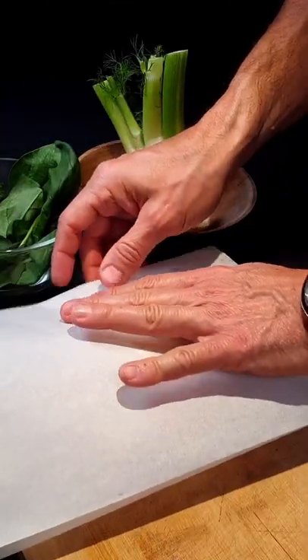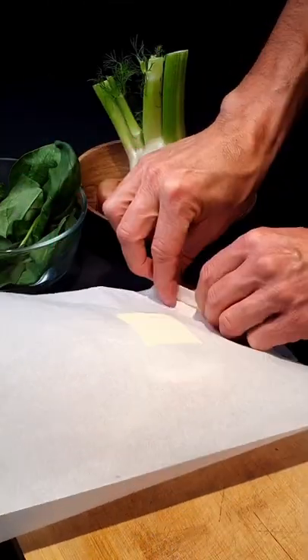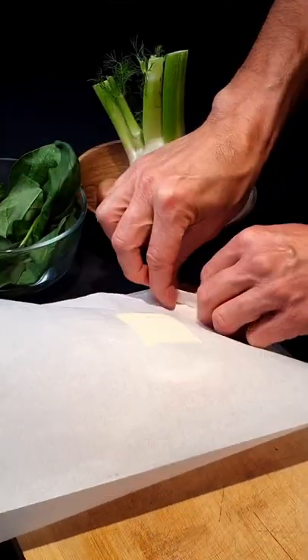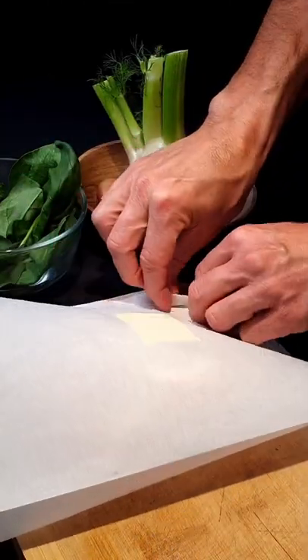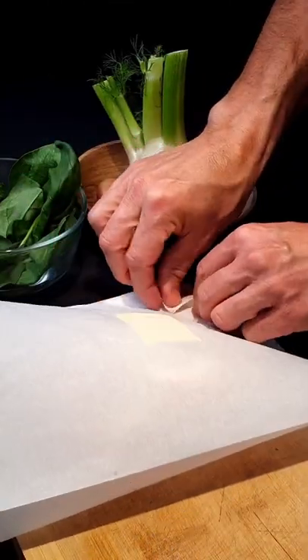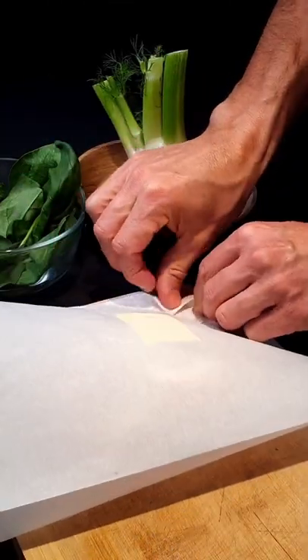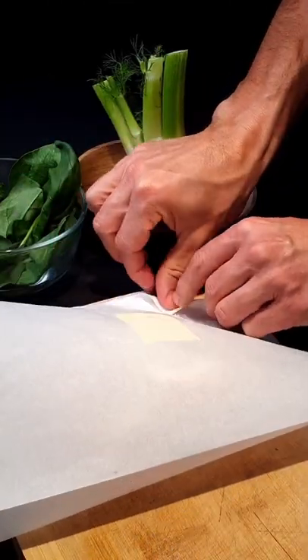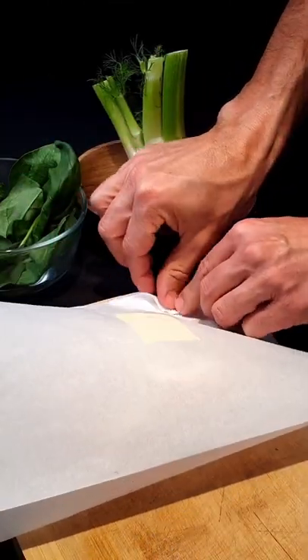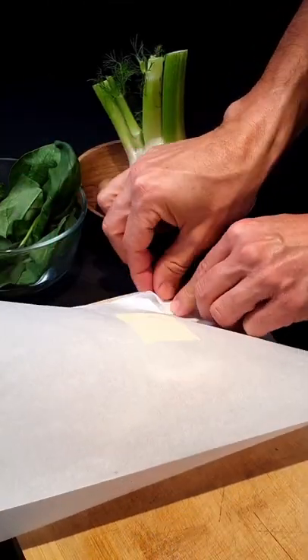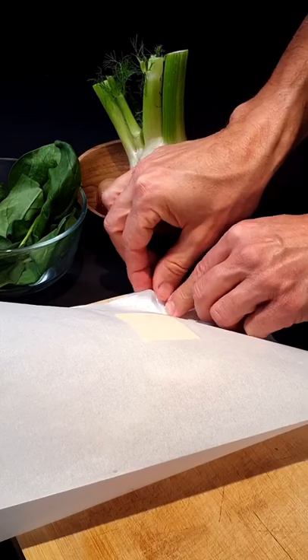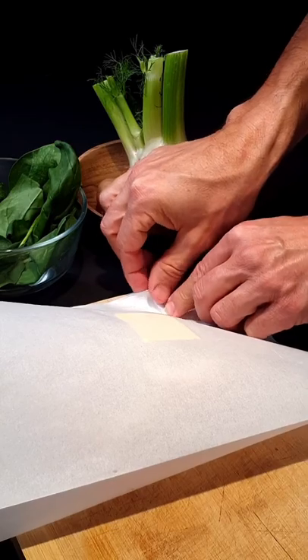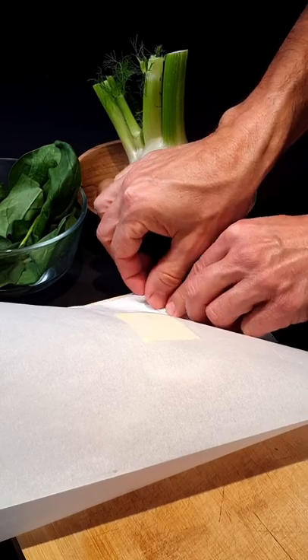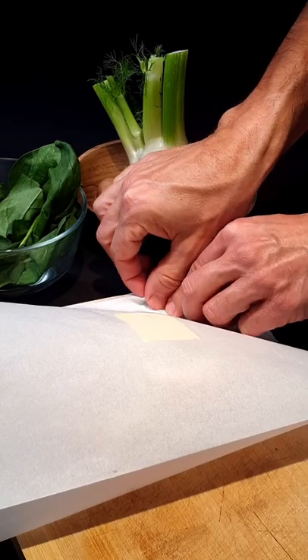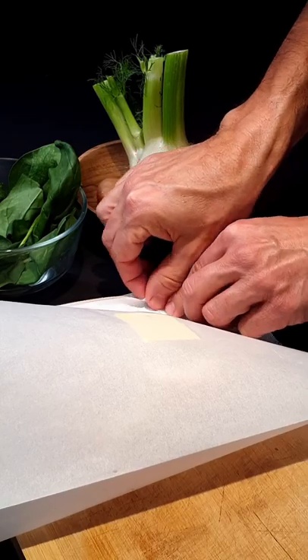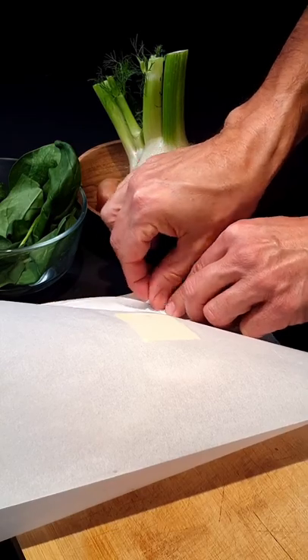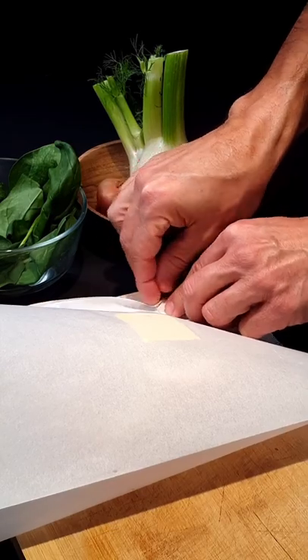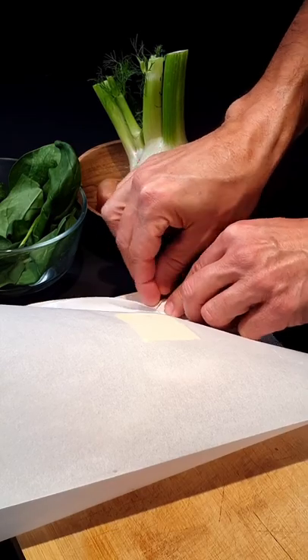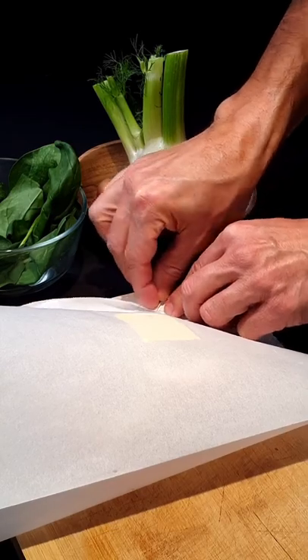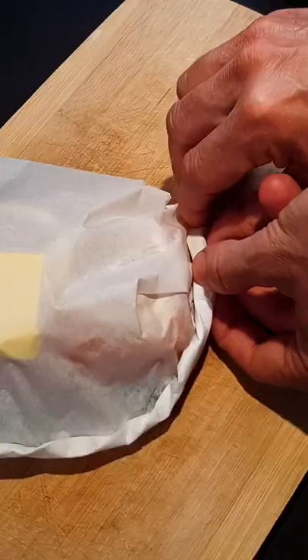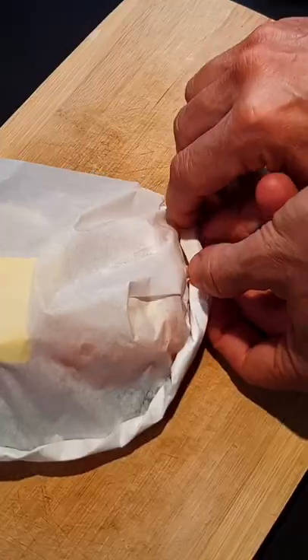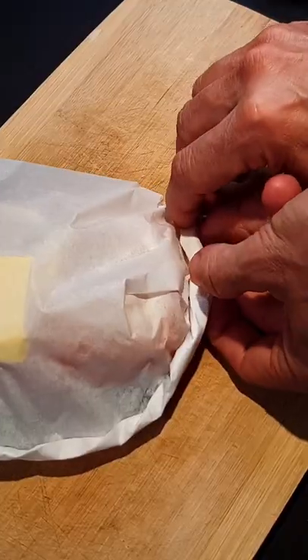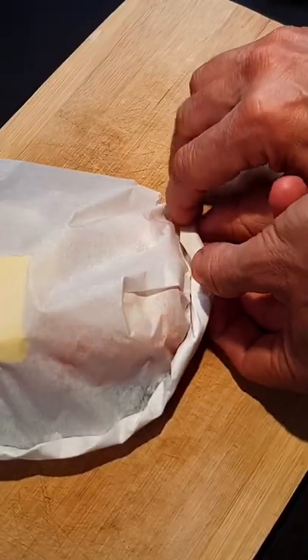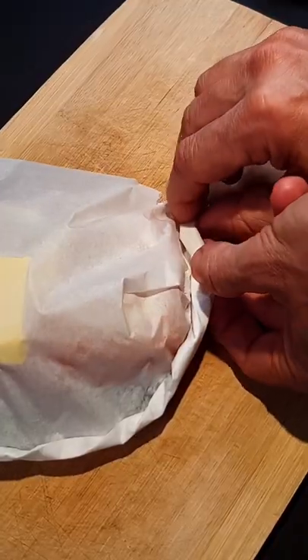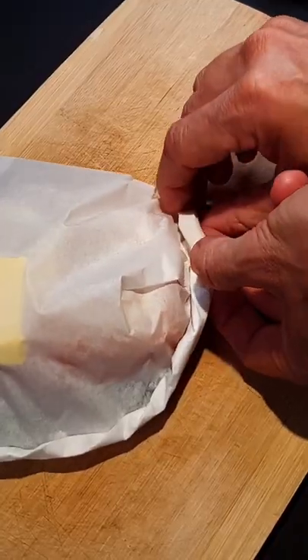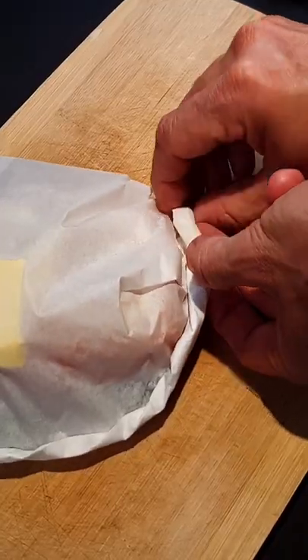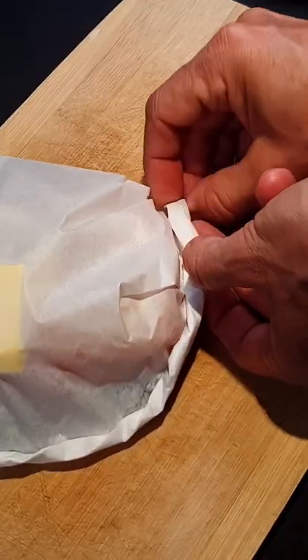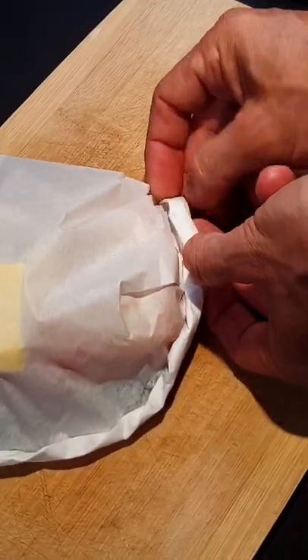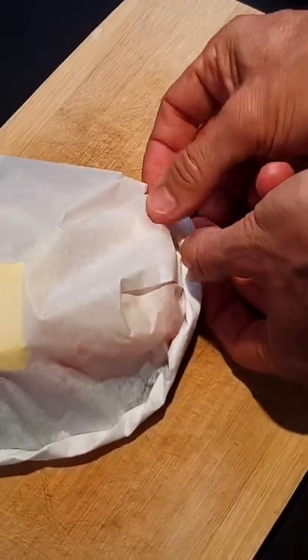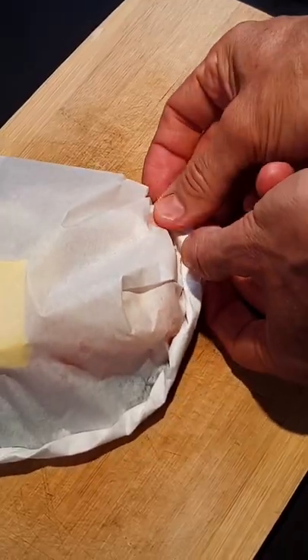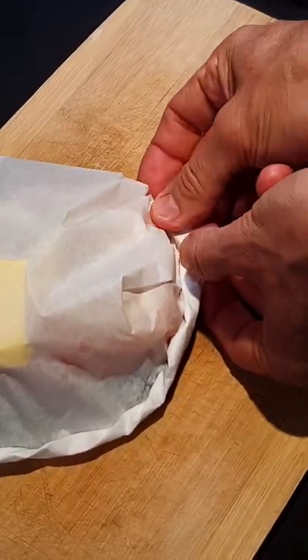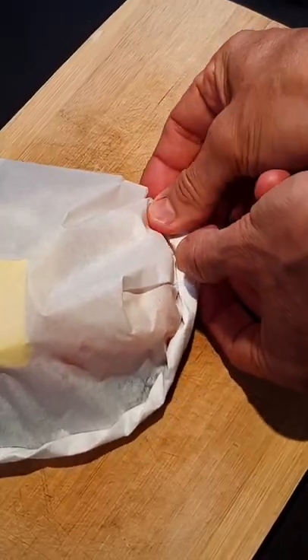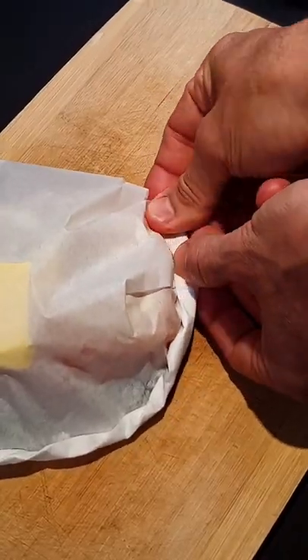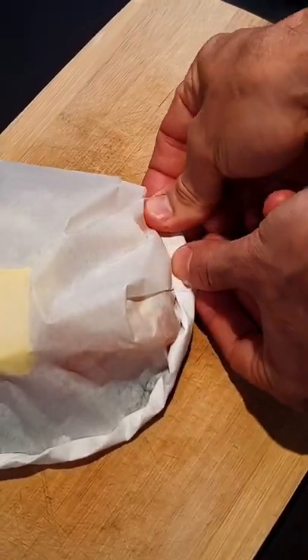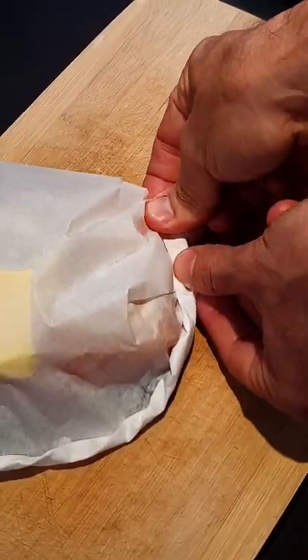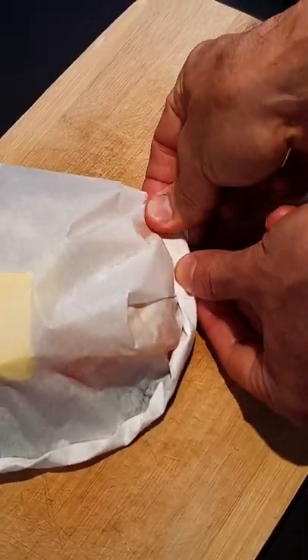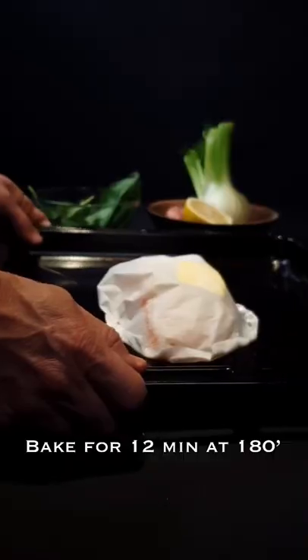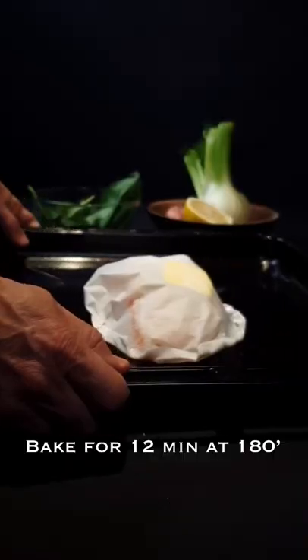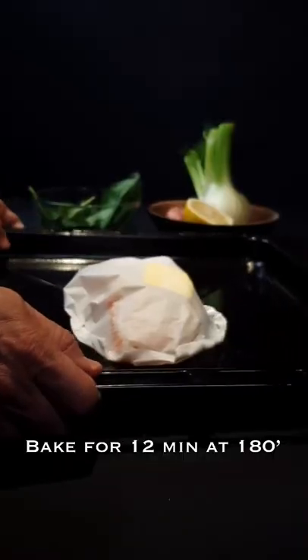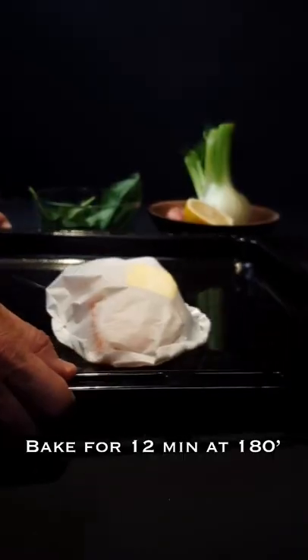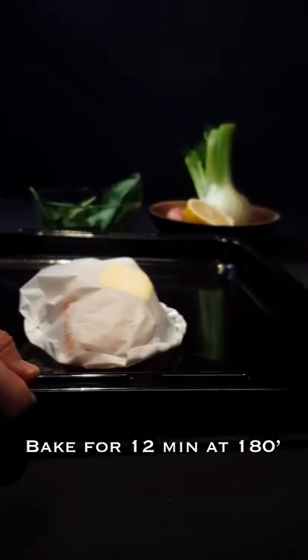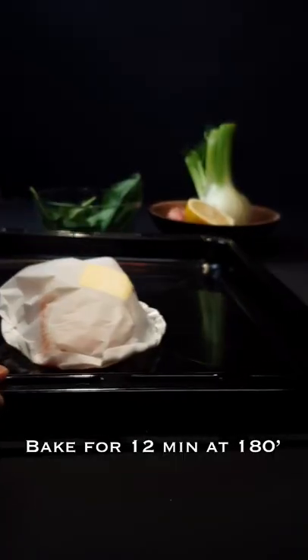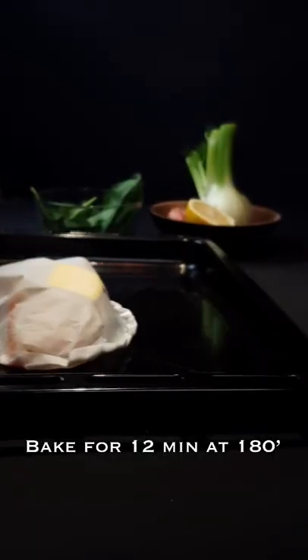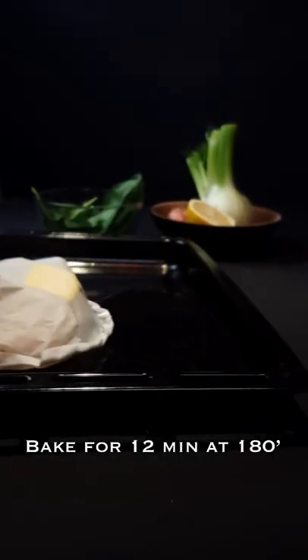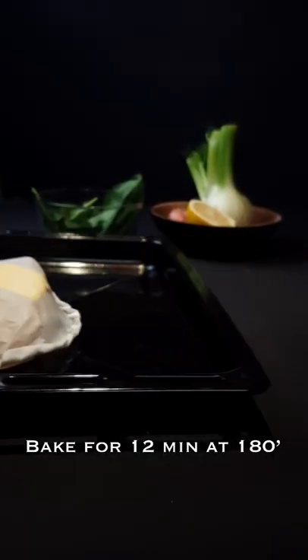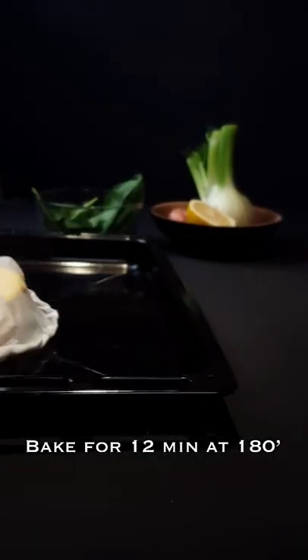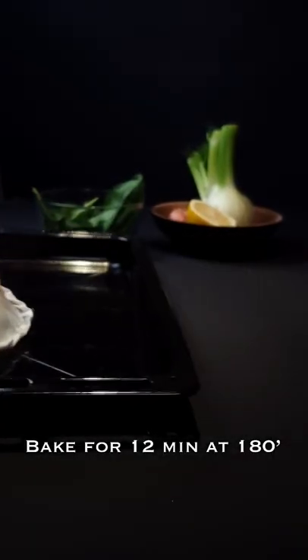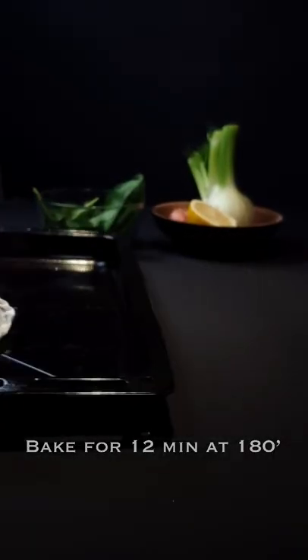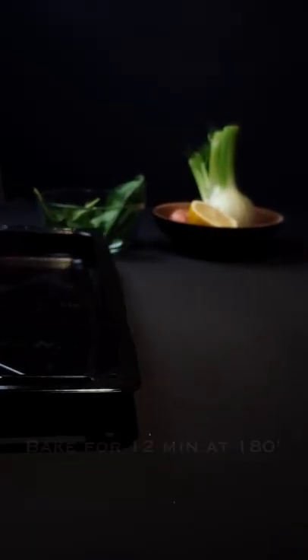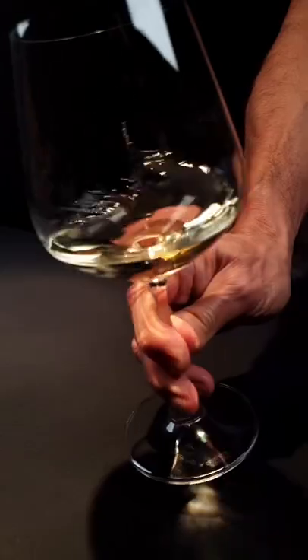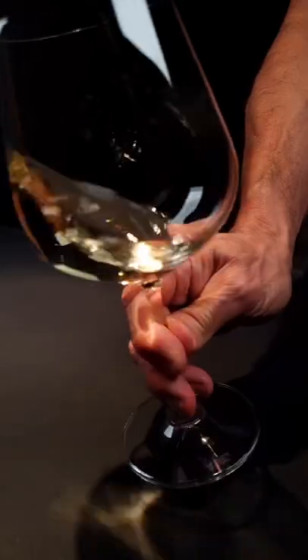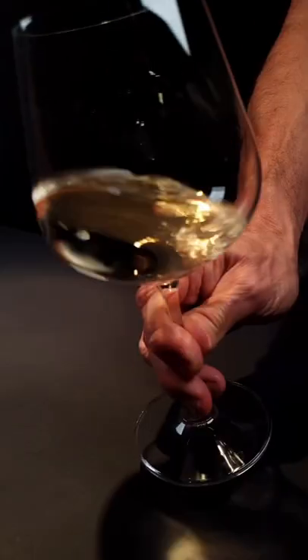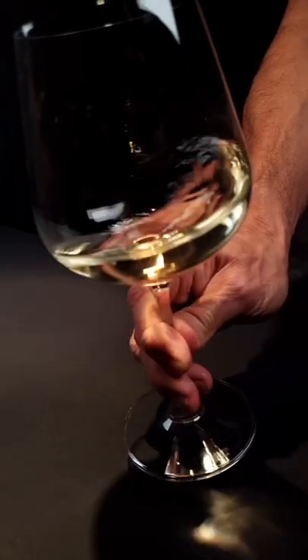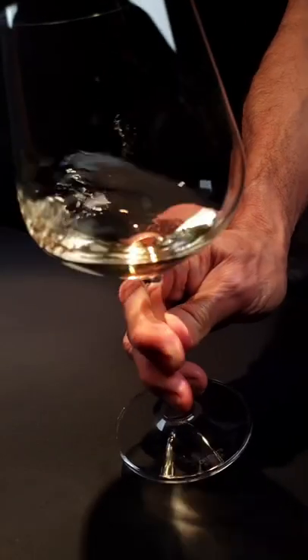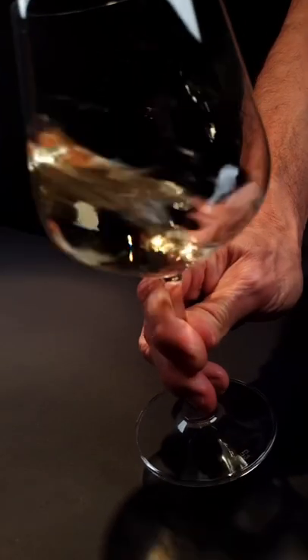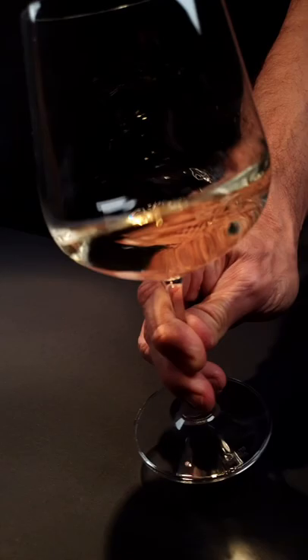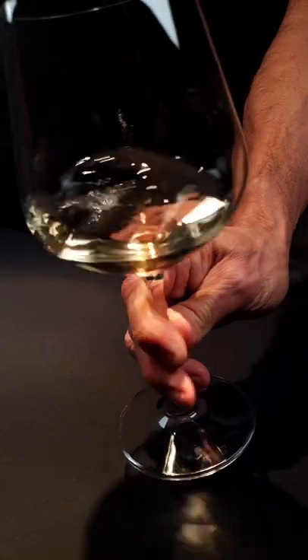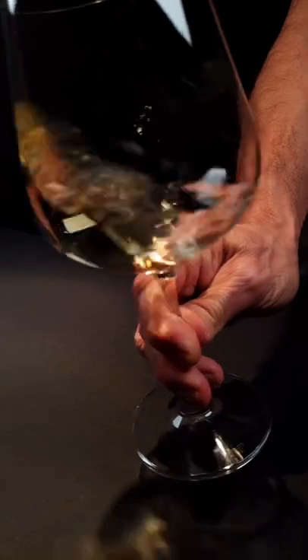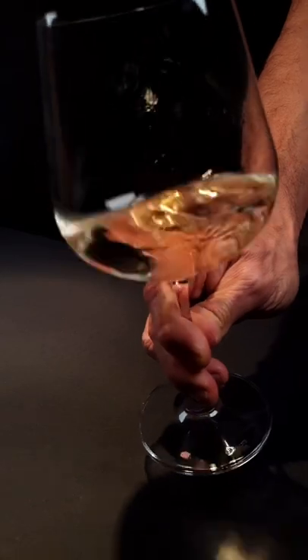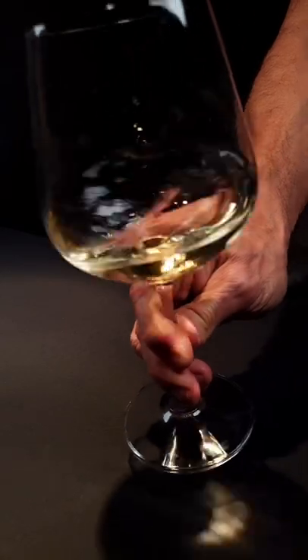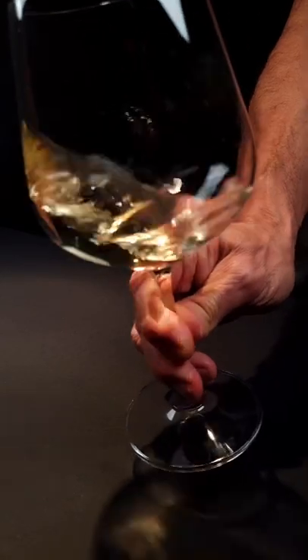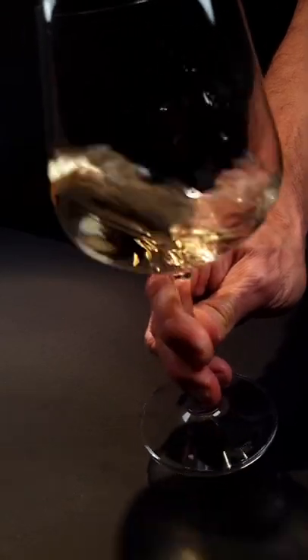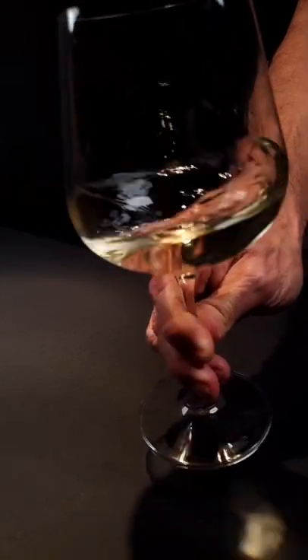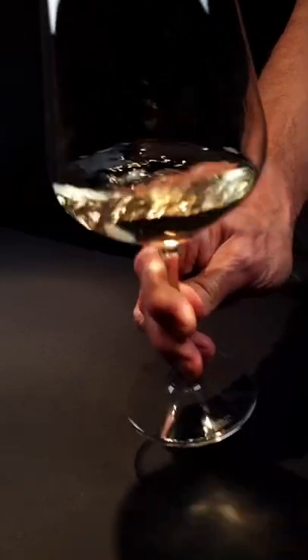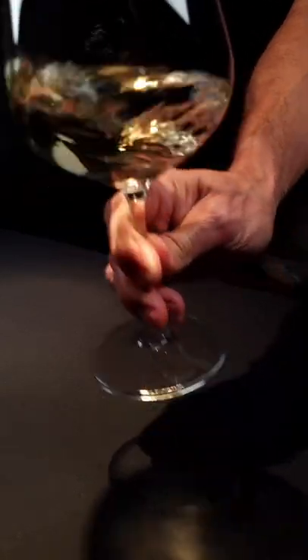Wrap the paper strongly to keep the juice inside. While it's baking, appreciate your glass of wine.